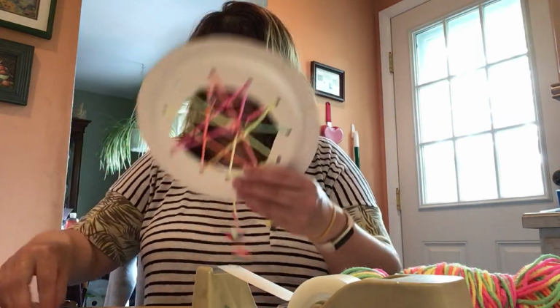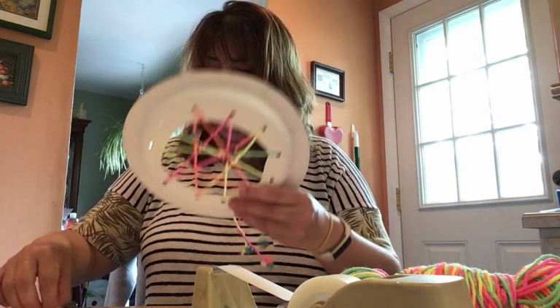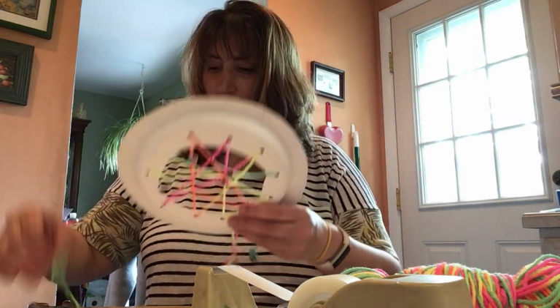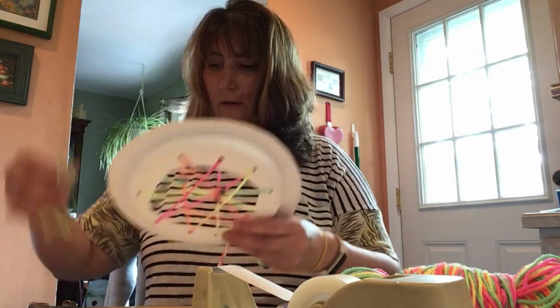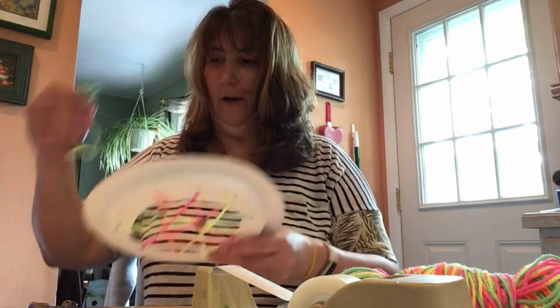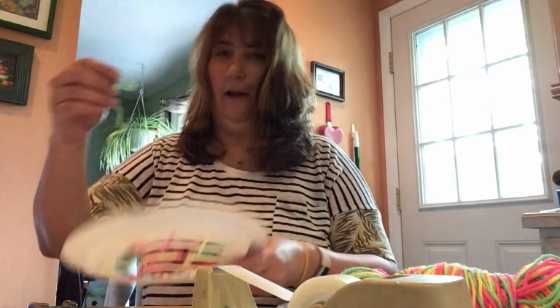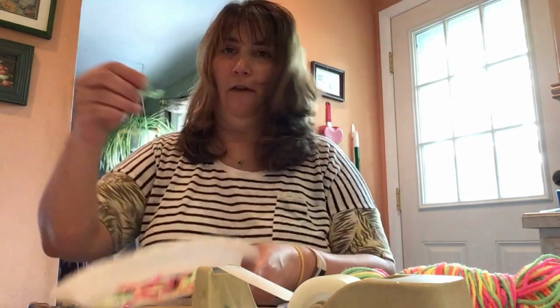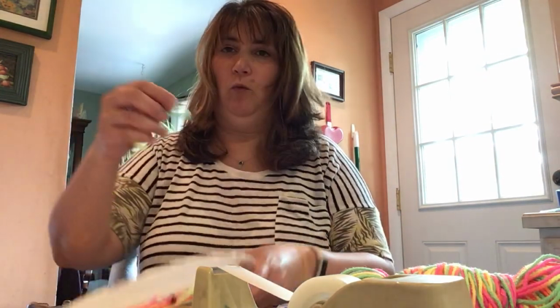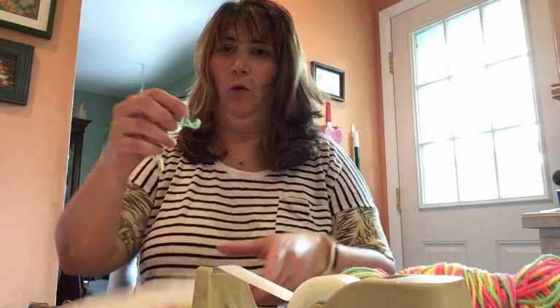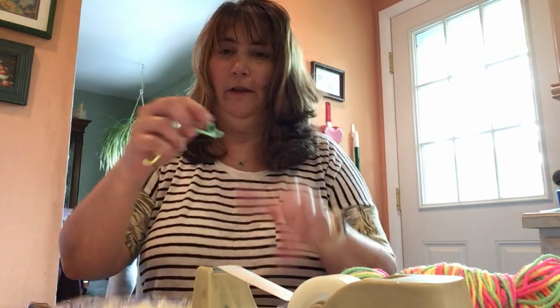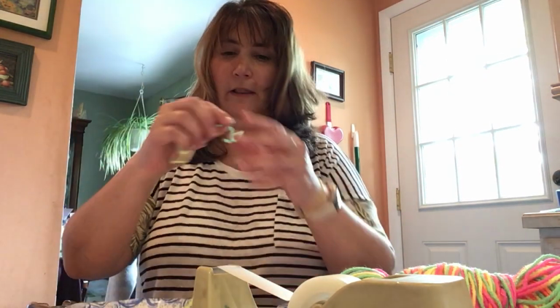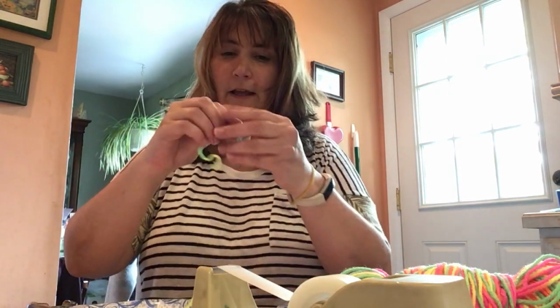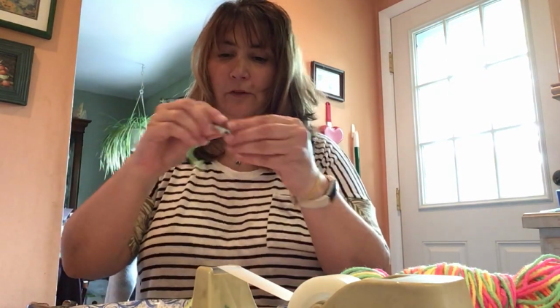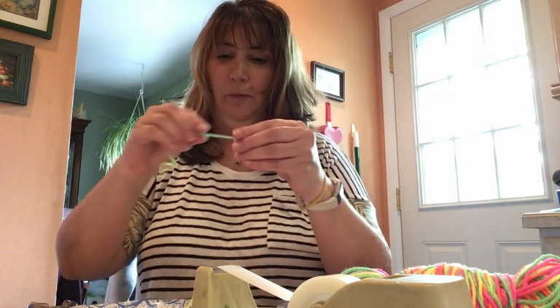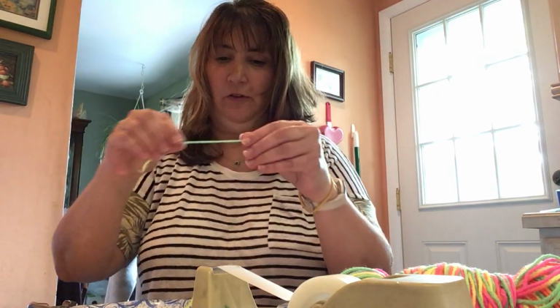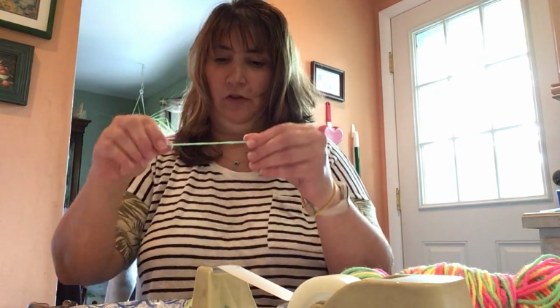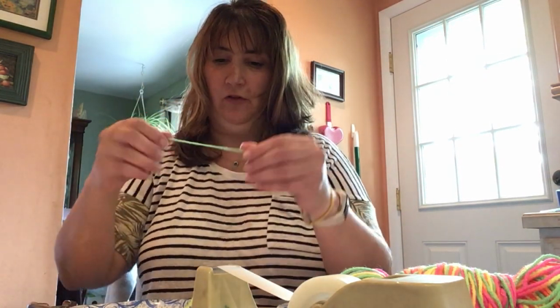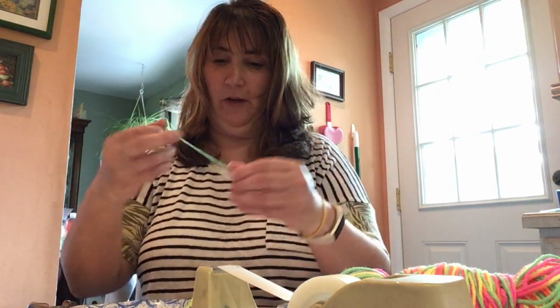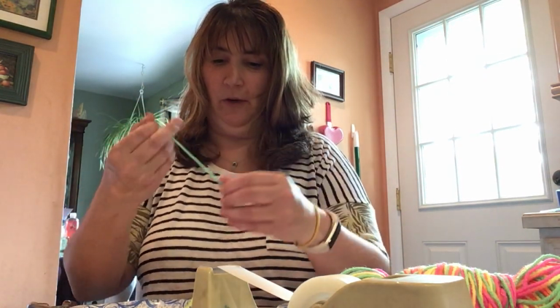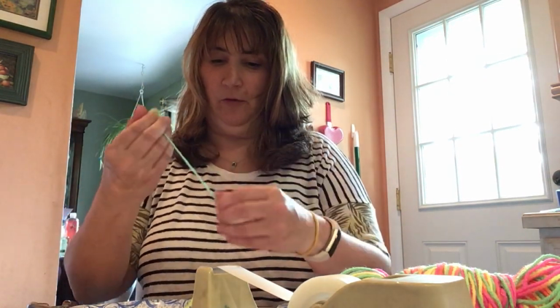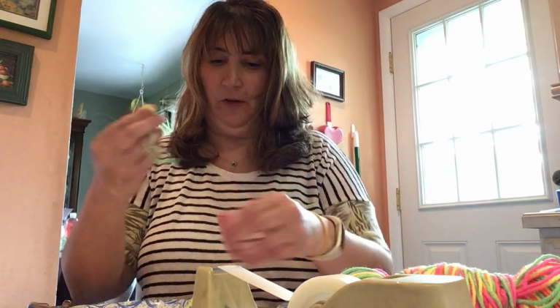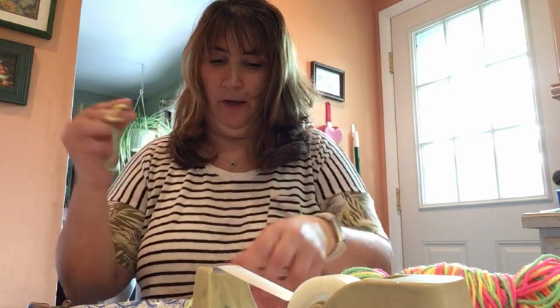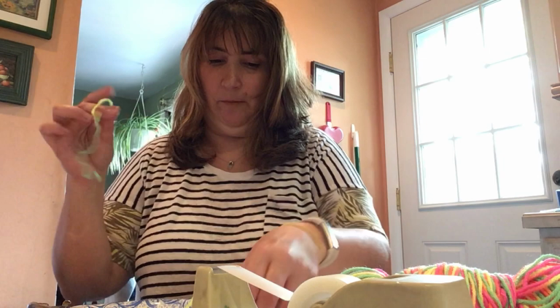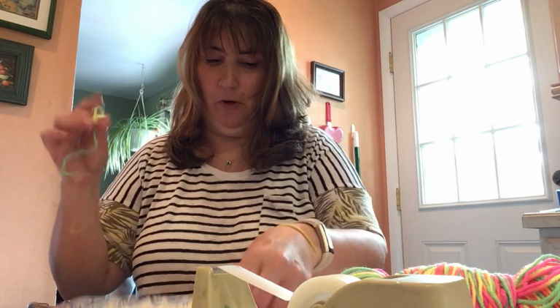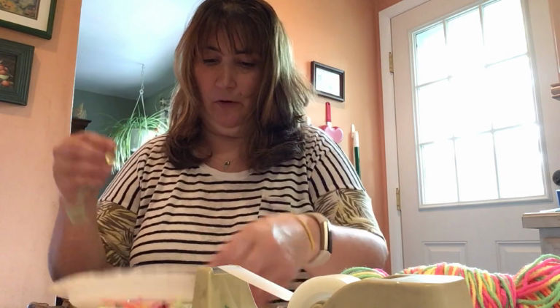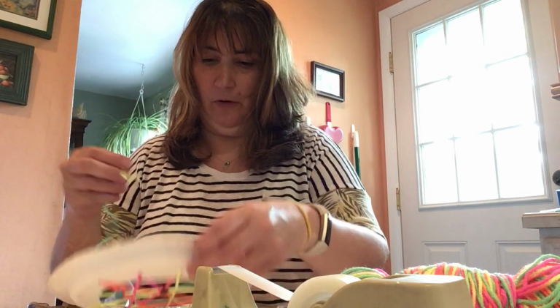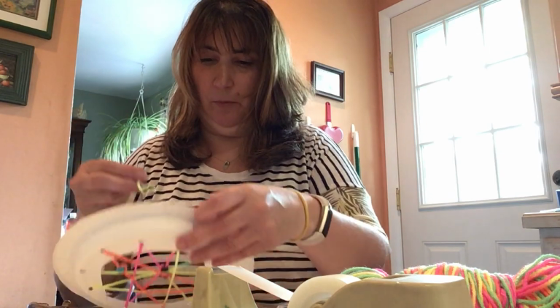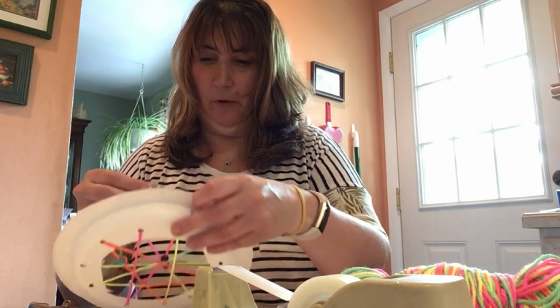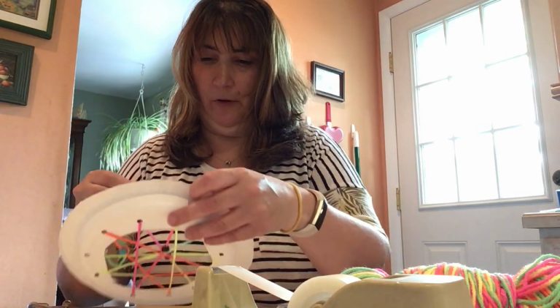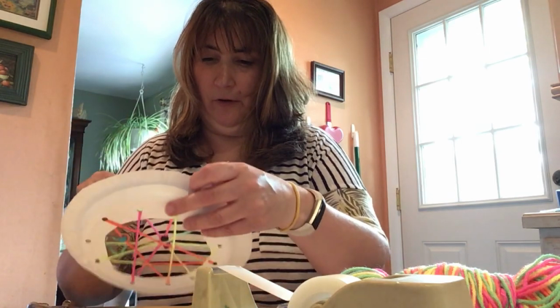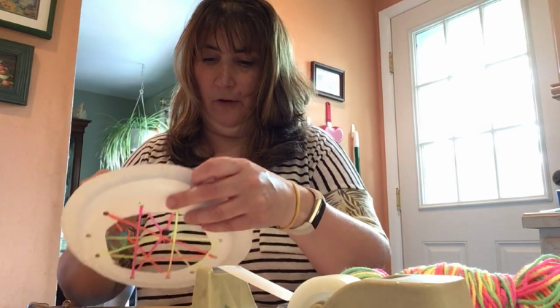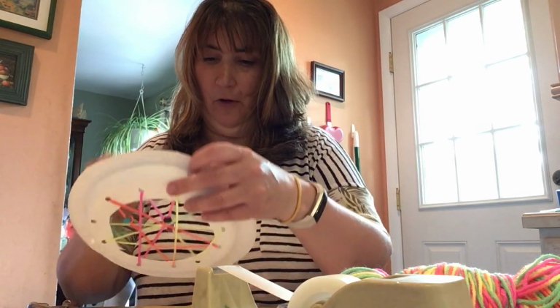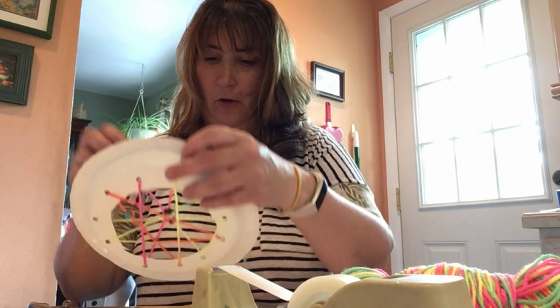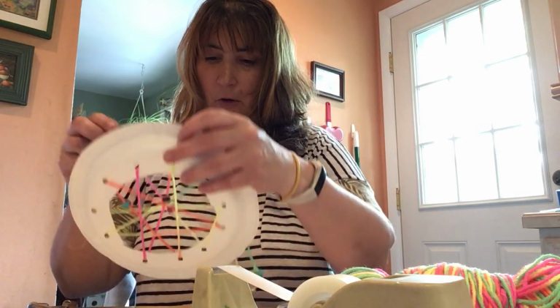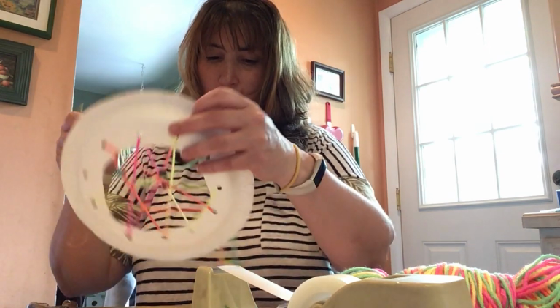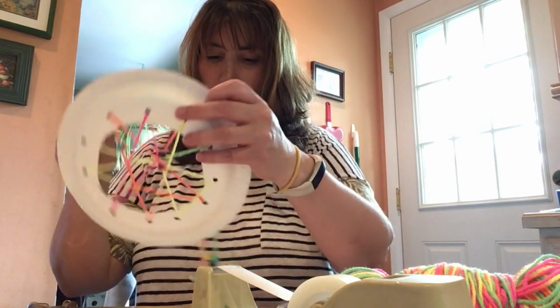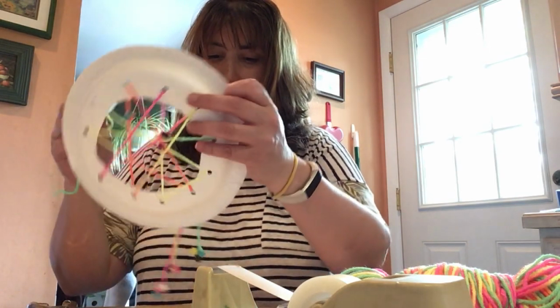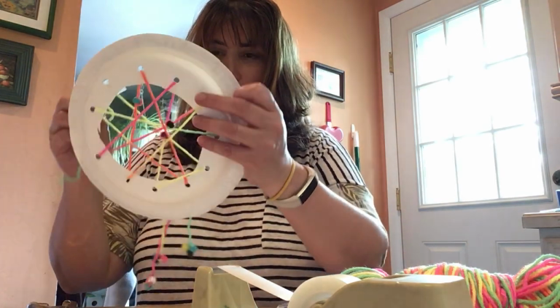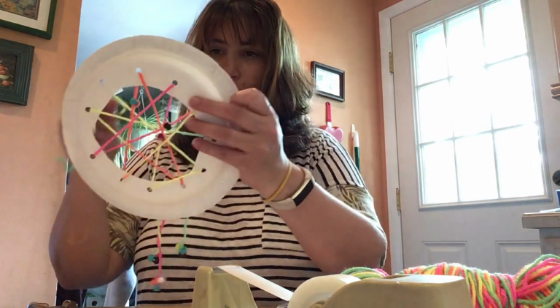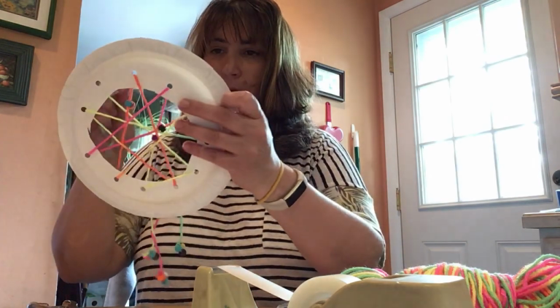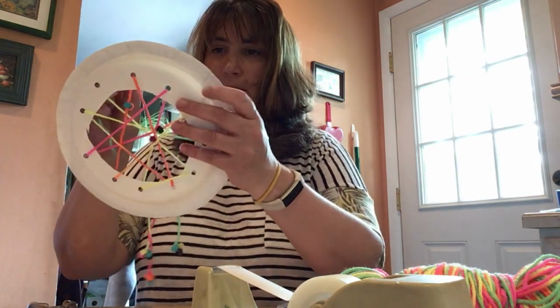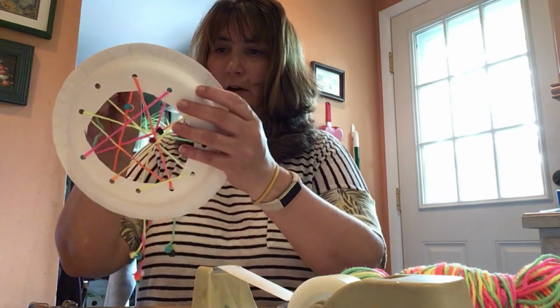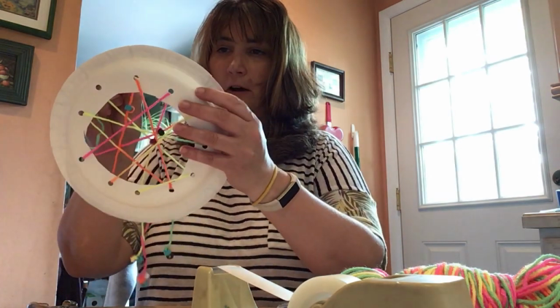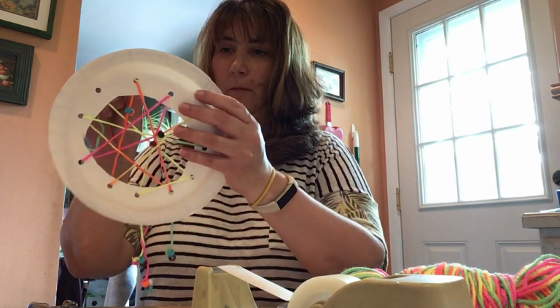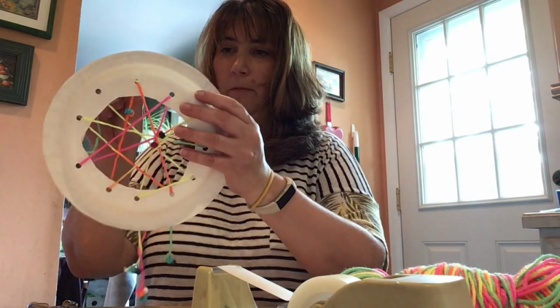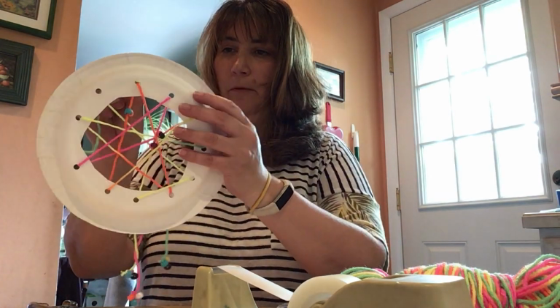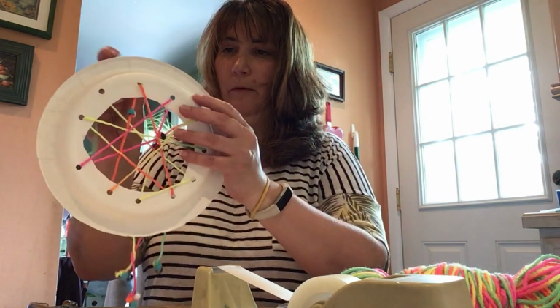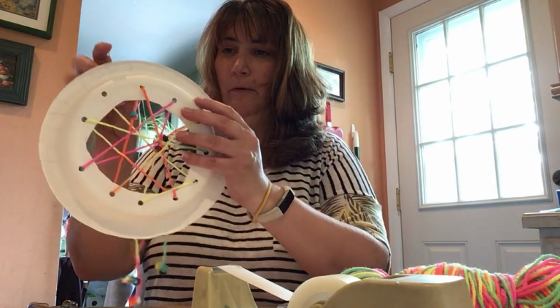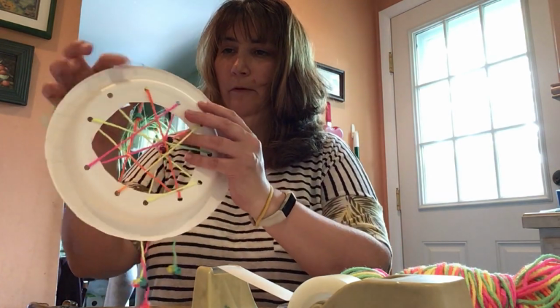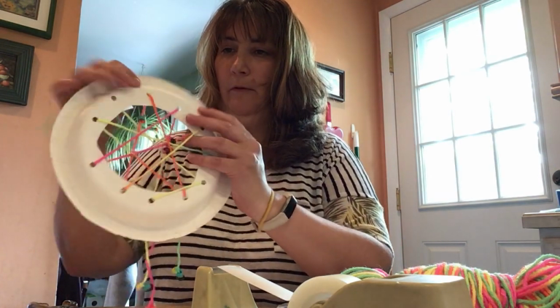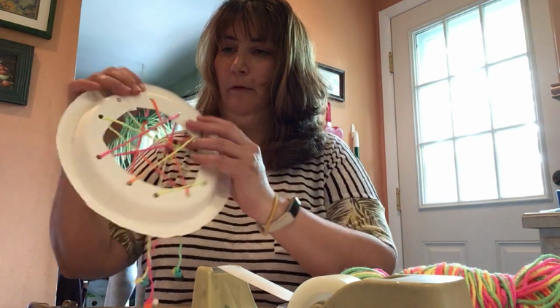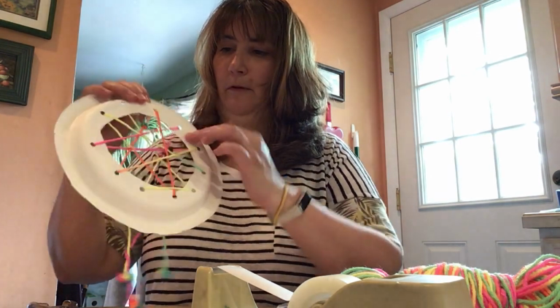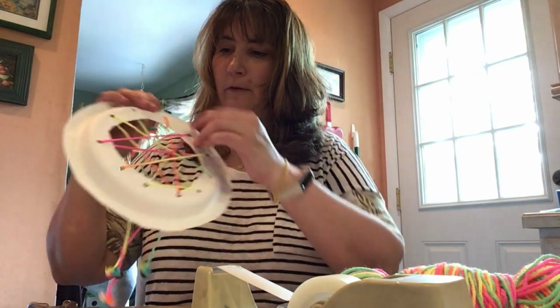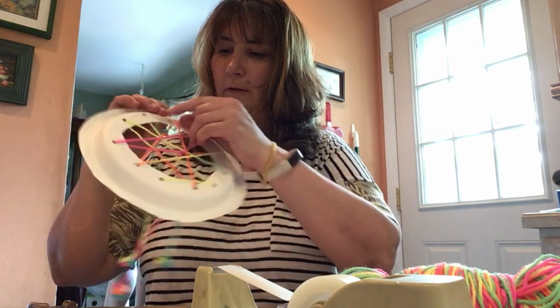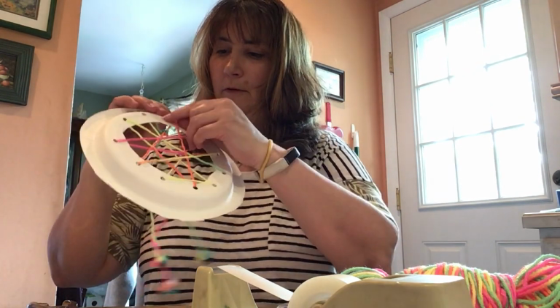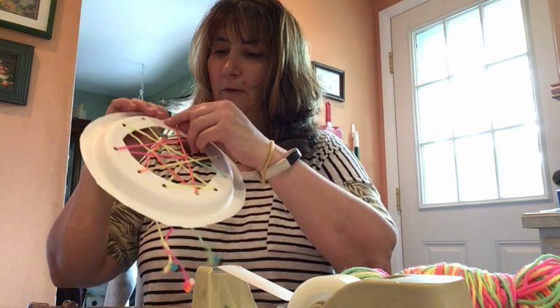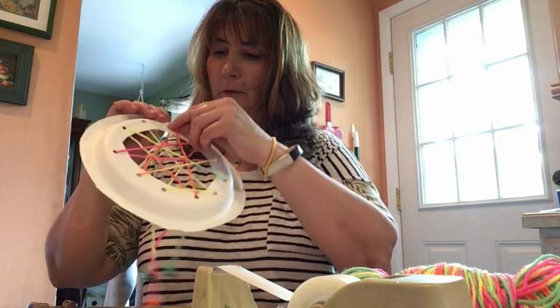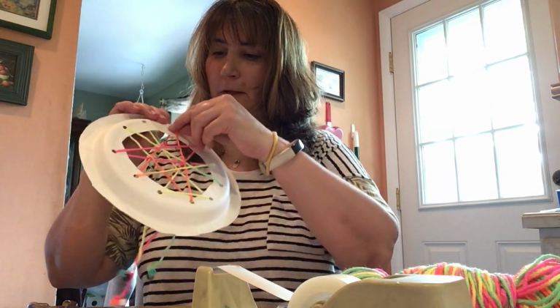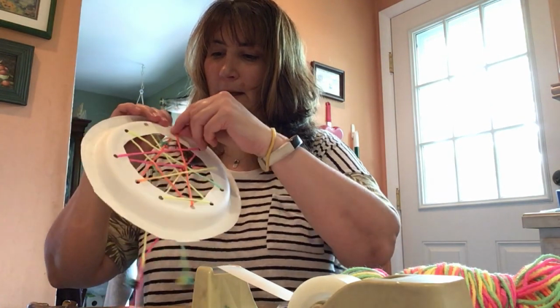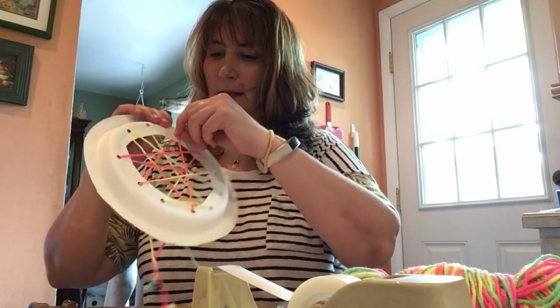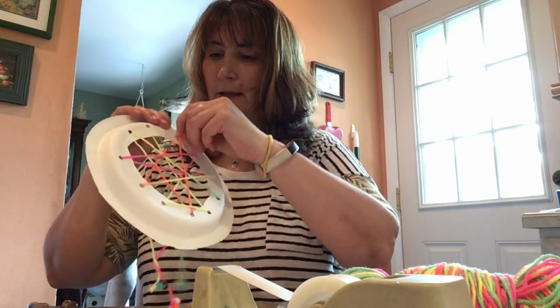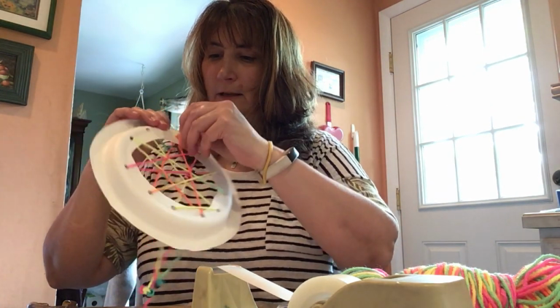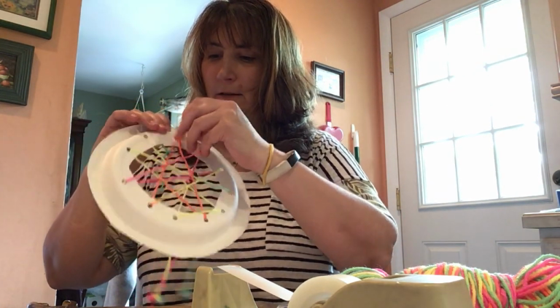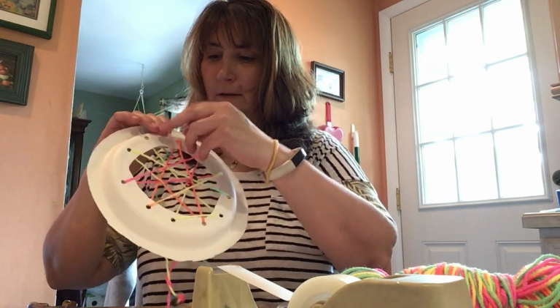Now I have one last piece of string which I am going to put onto the top so we can hang it.